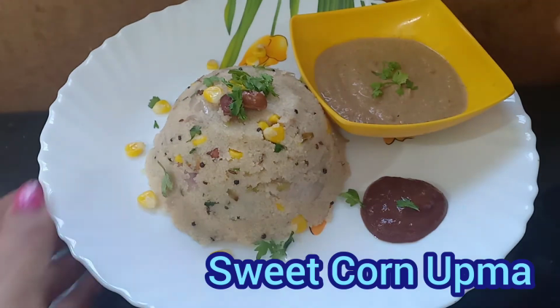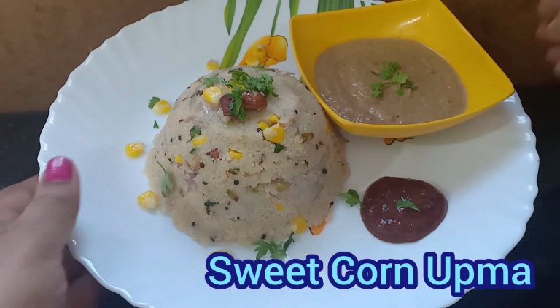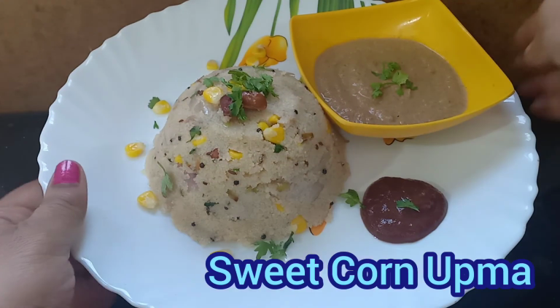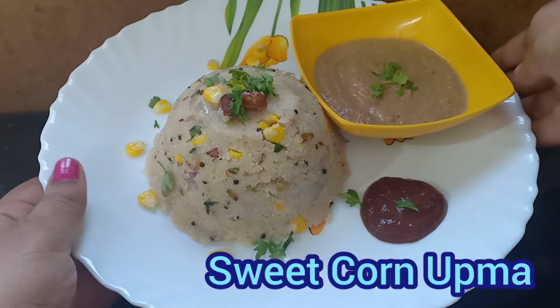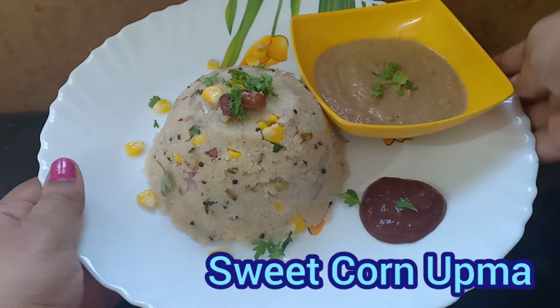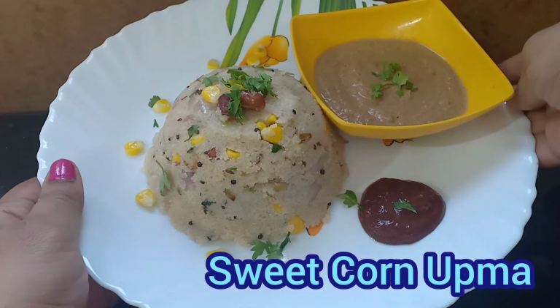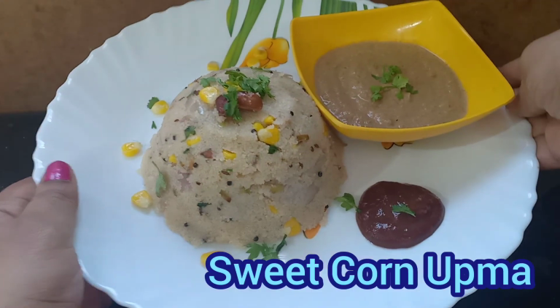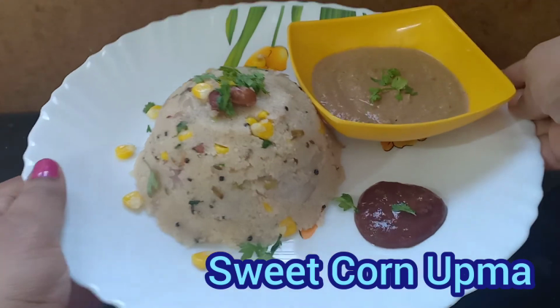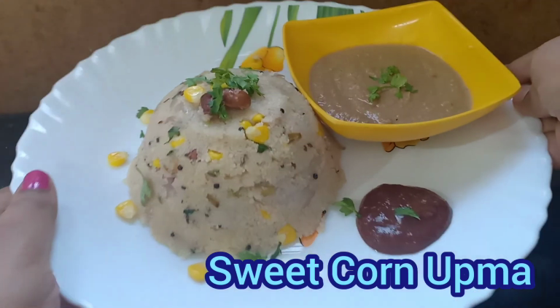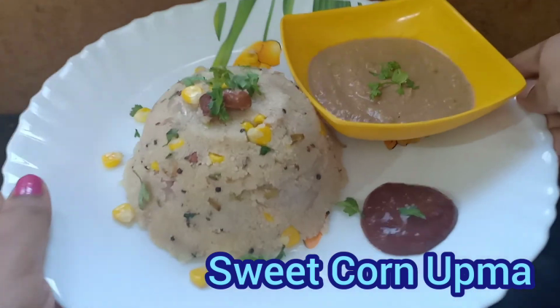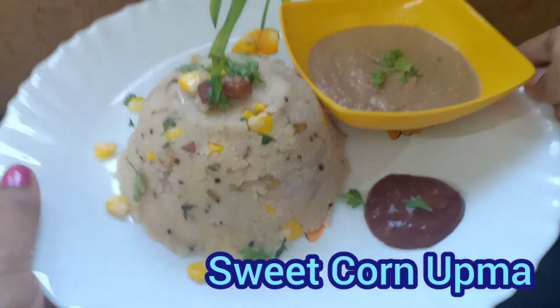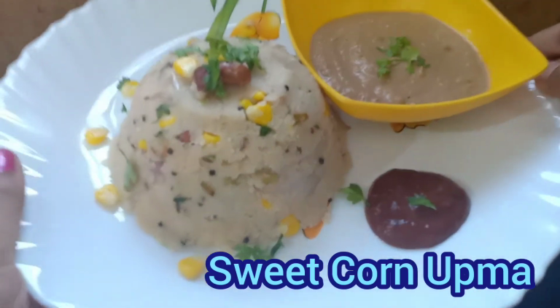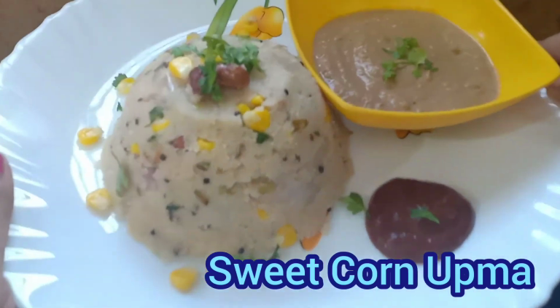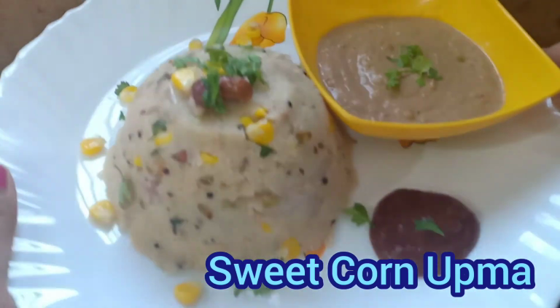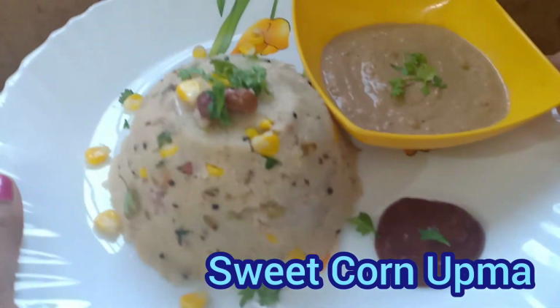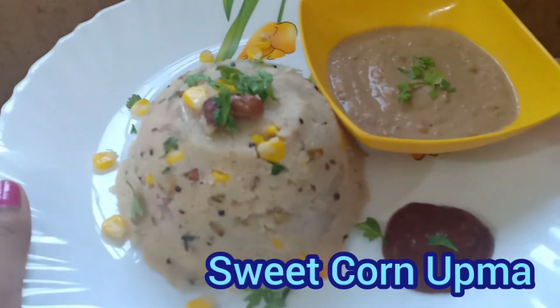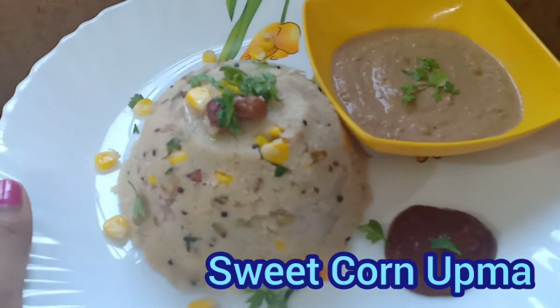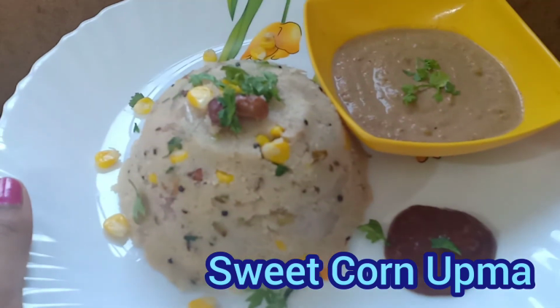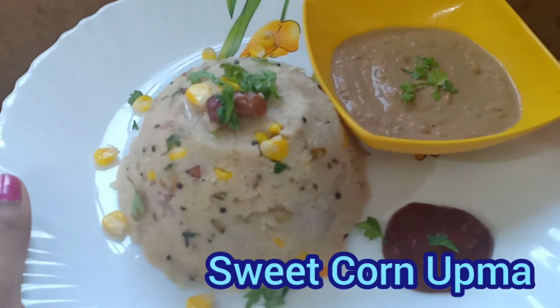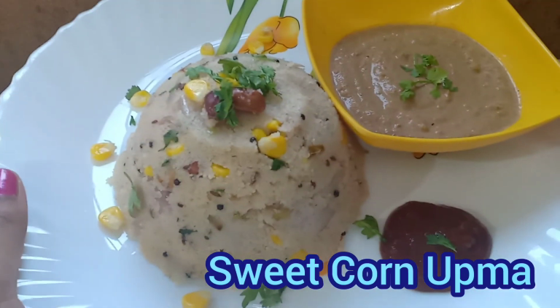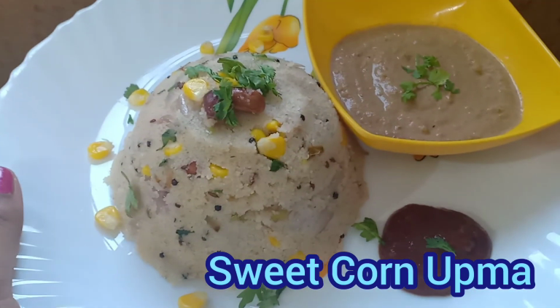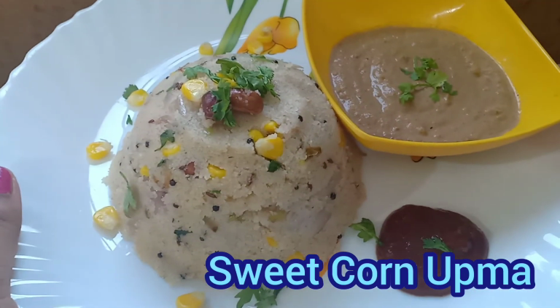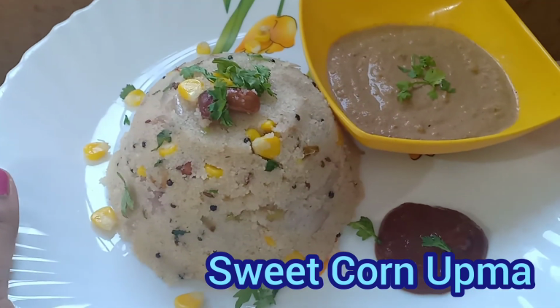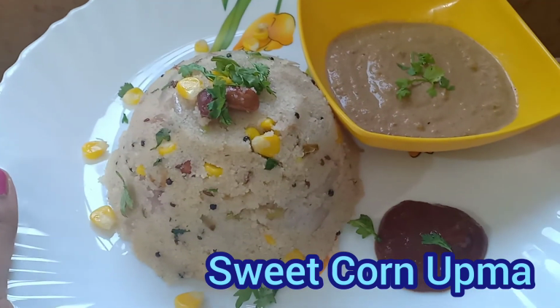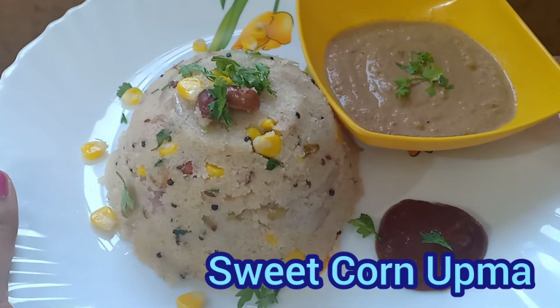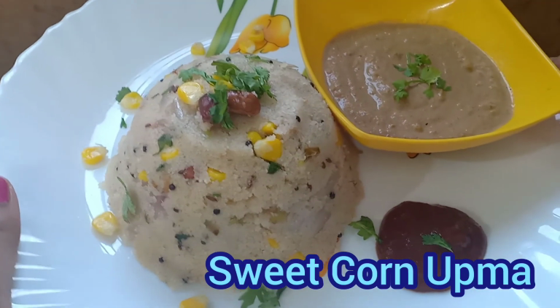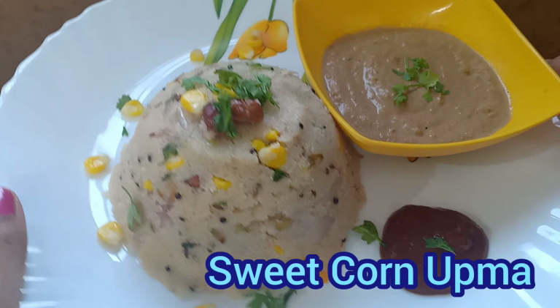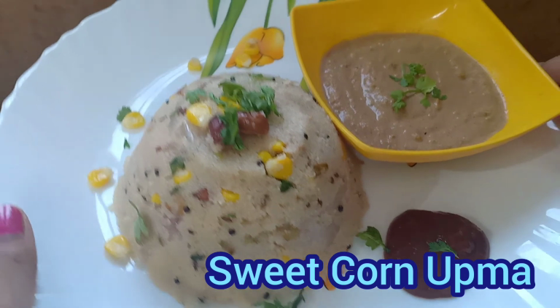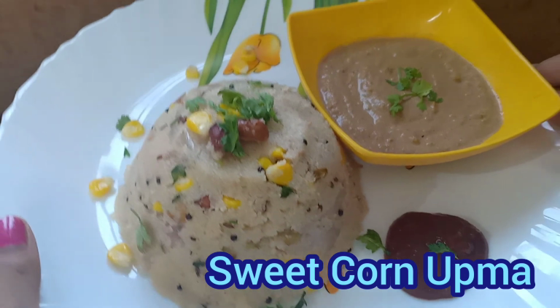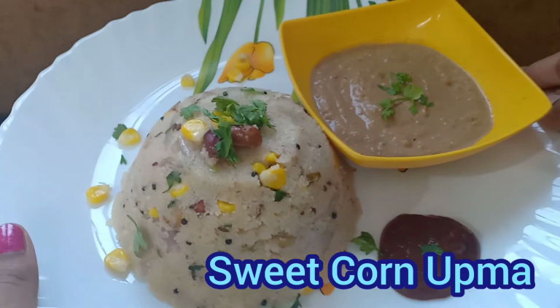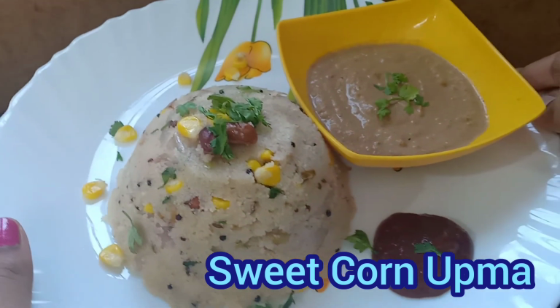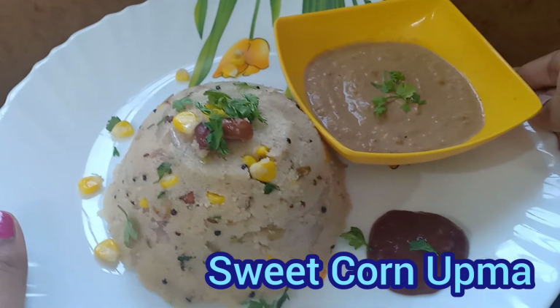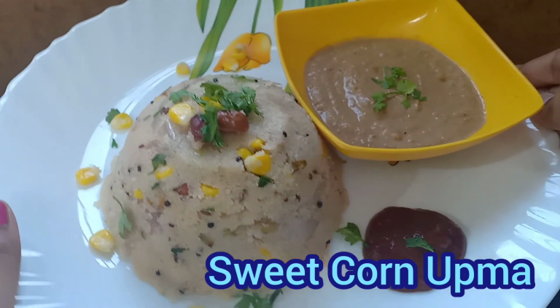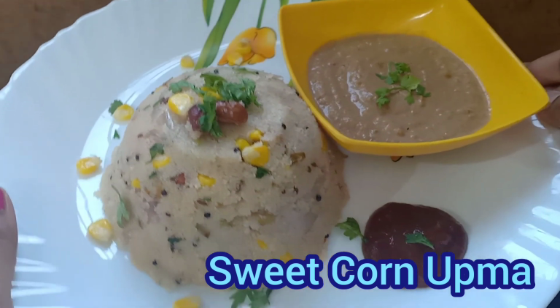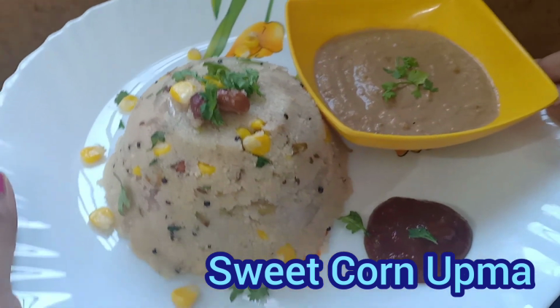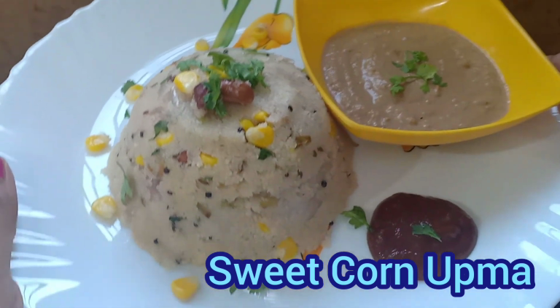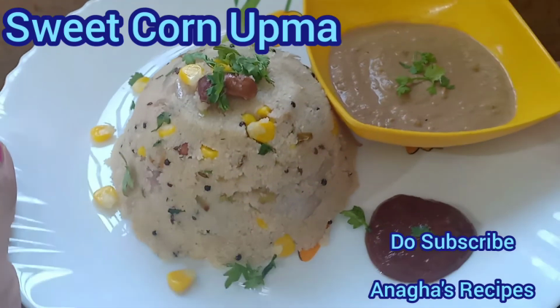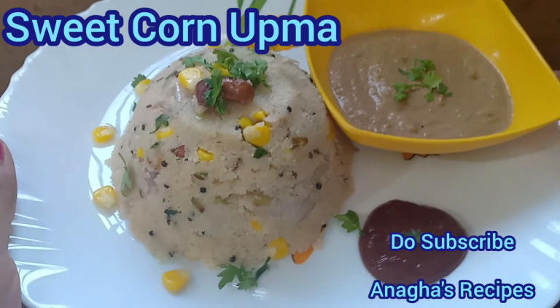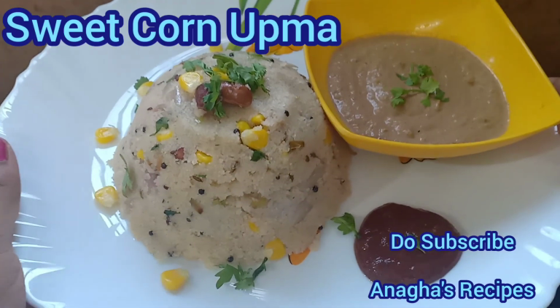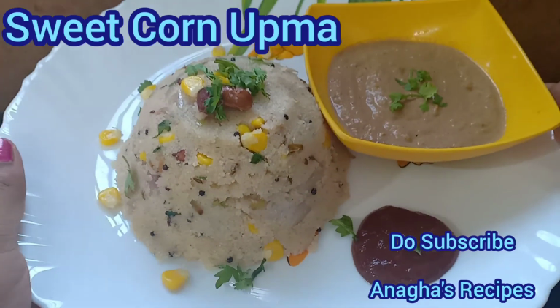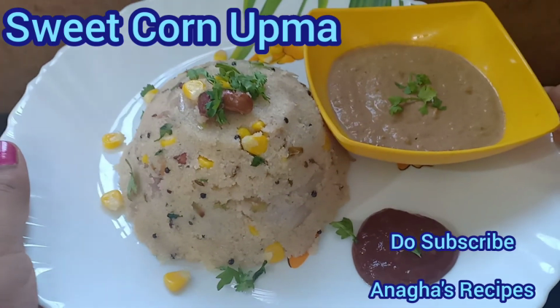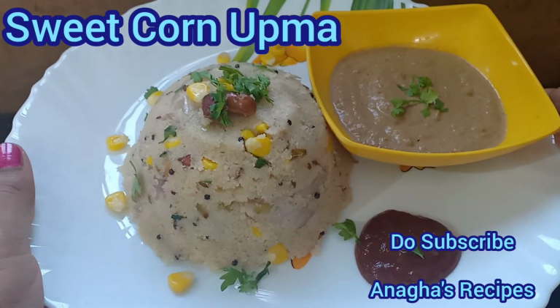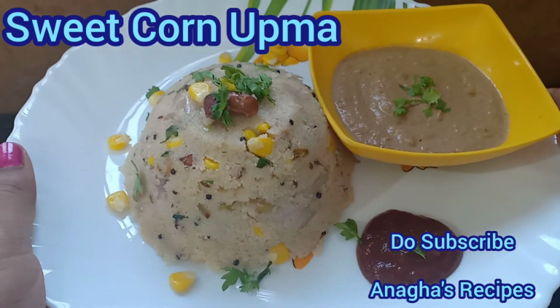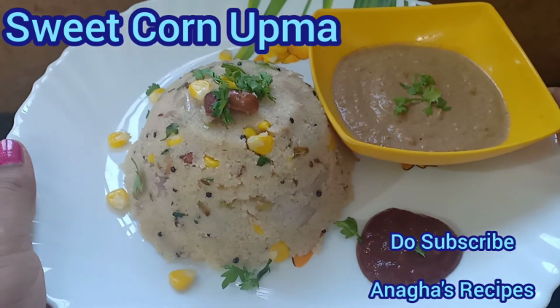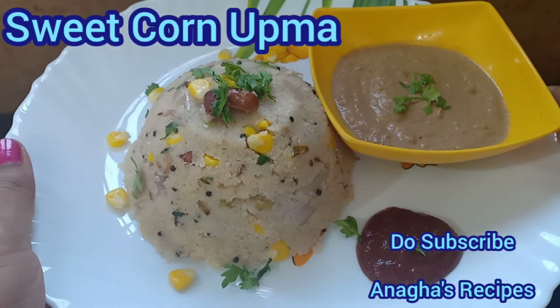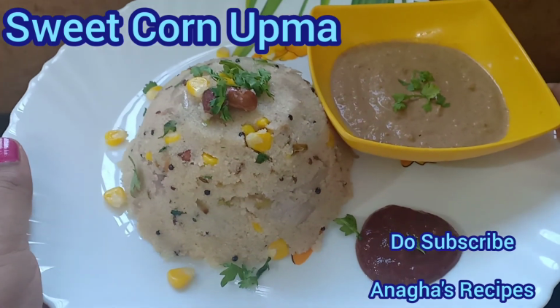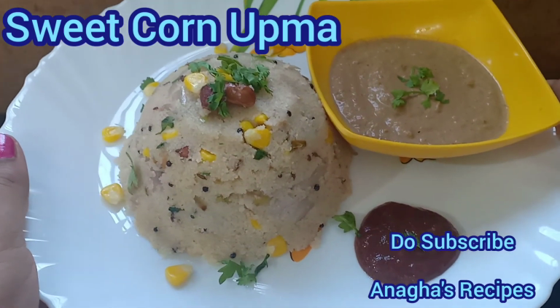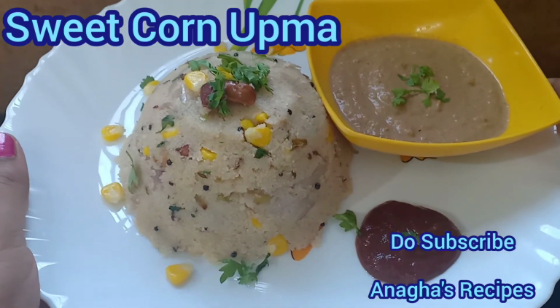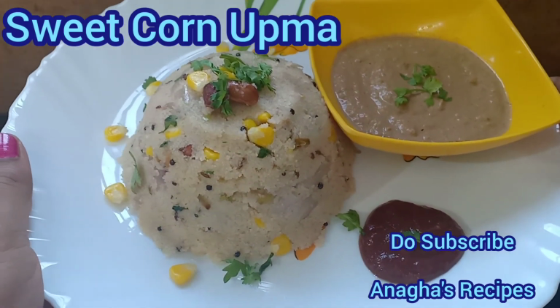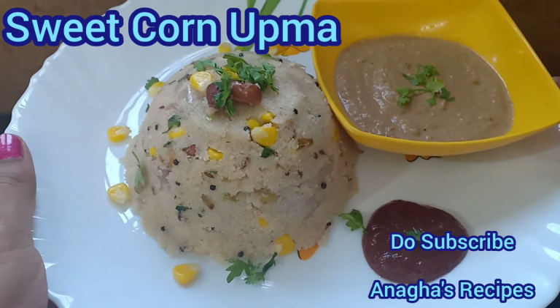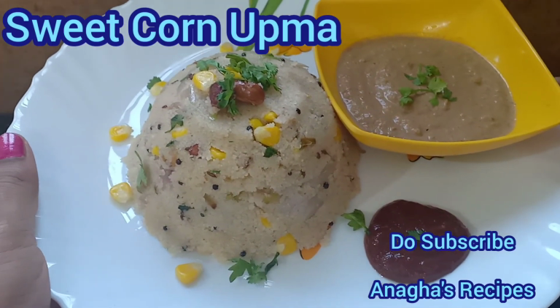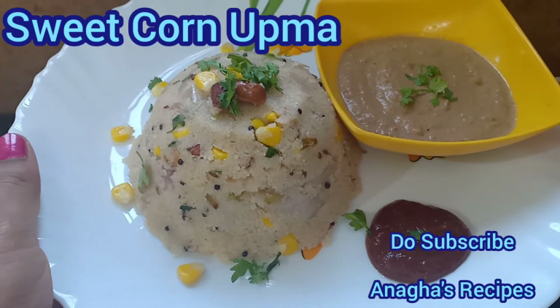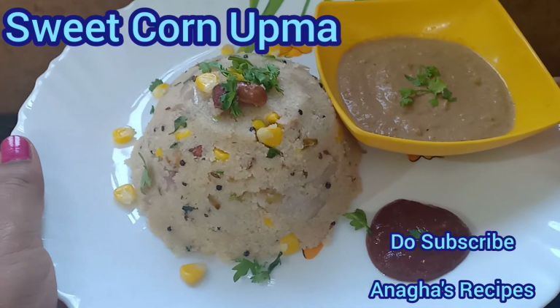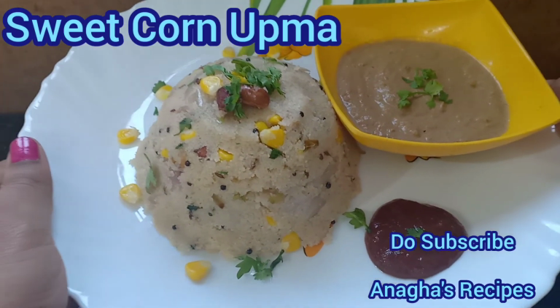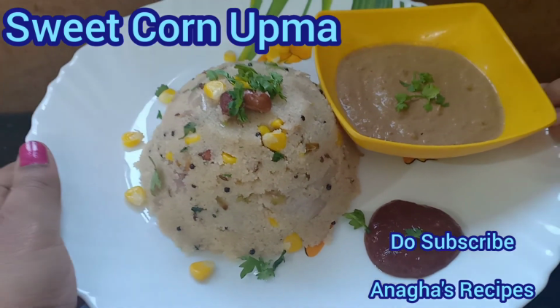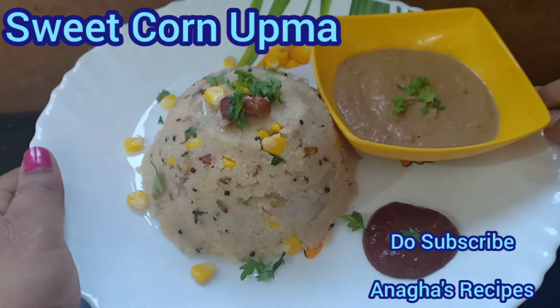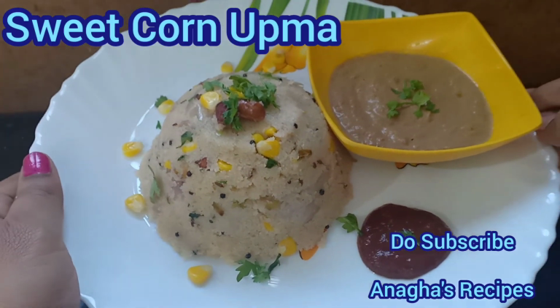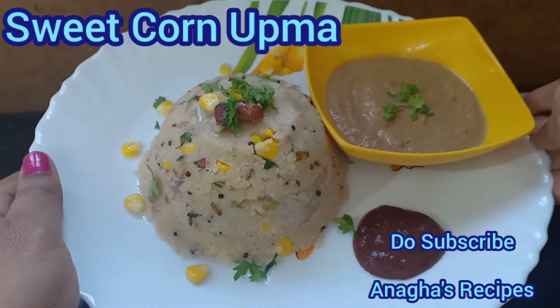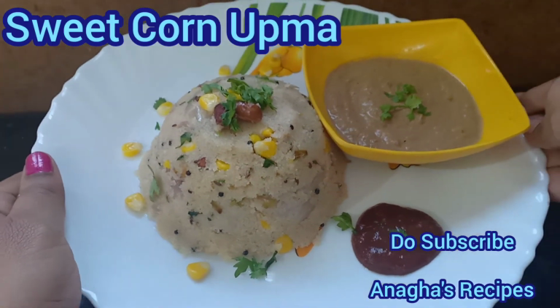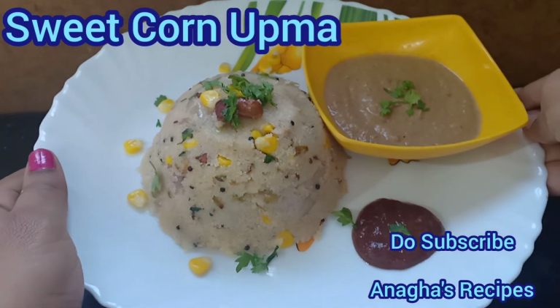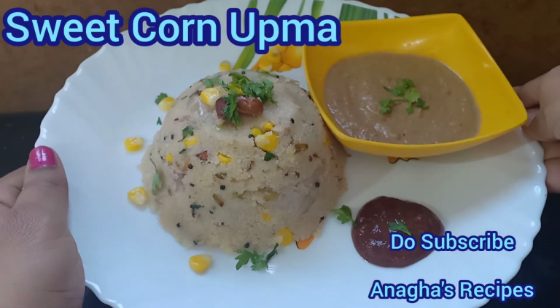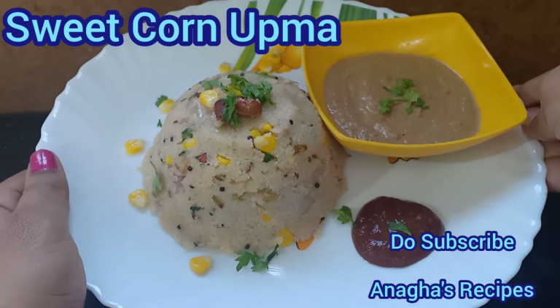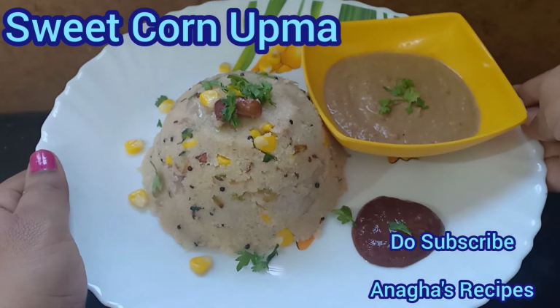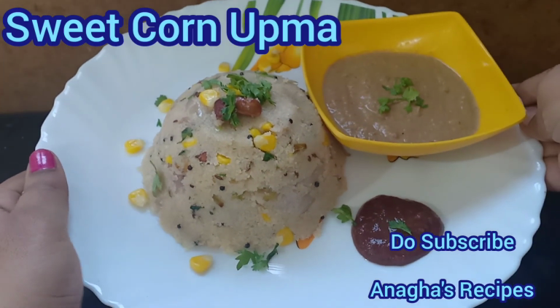So here the corn upma is ready. If you have liked it, do hit the like button, and if you want to see more videos, go subscribe.